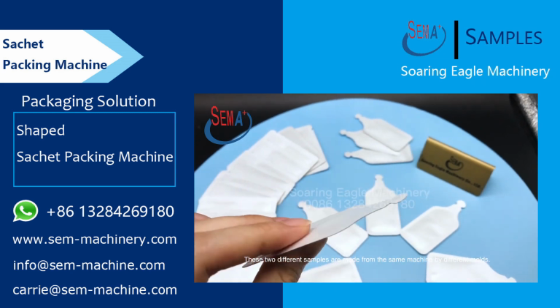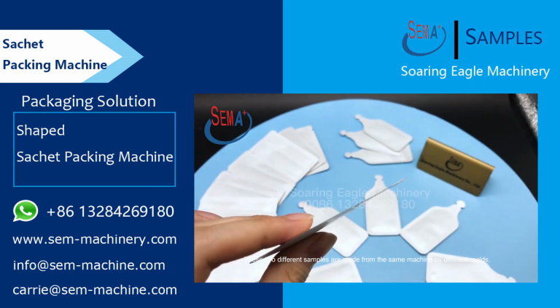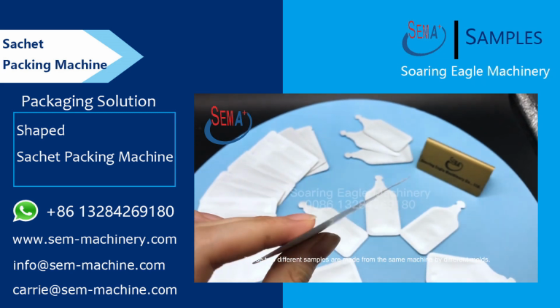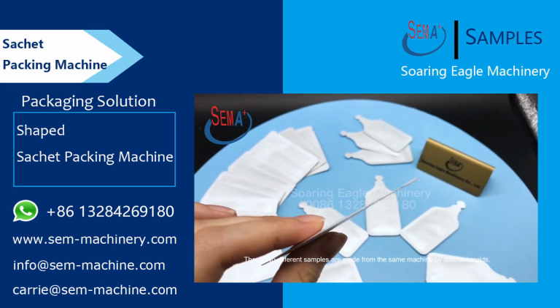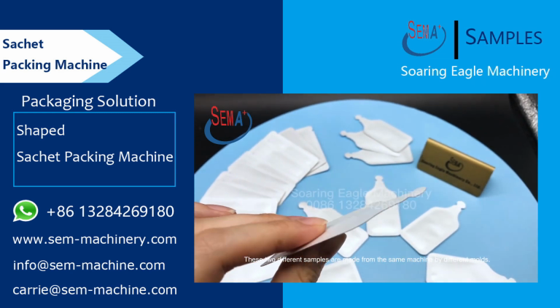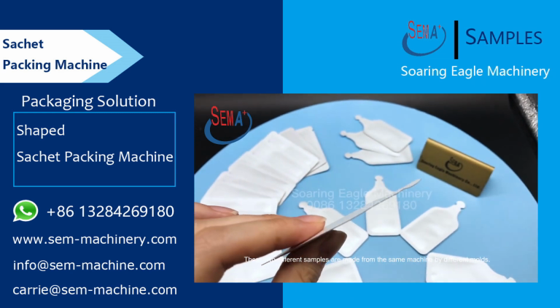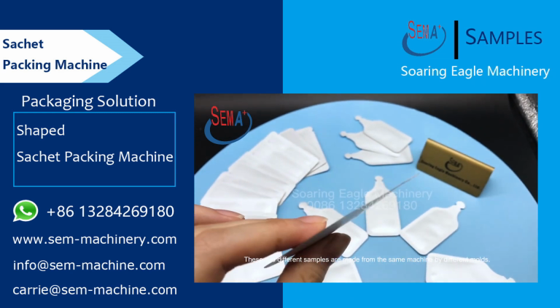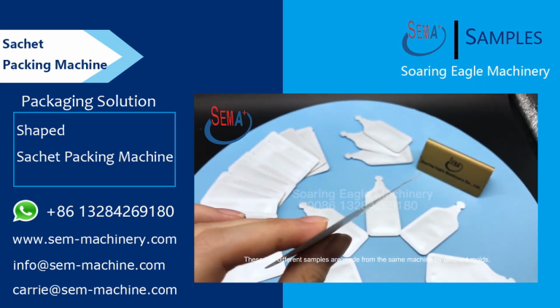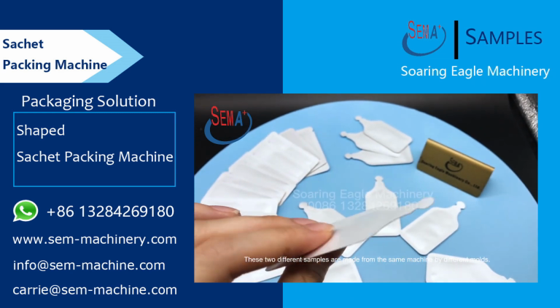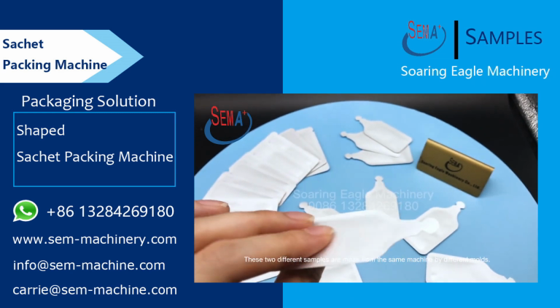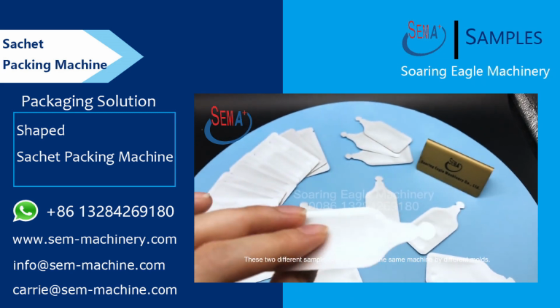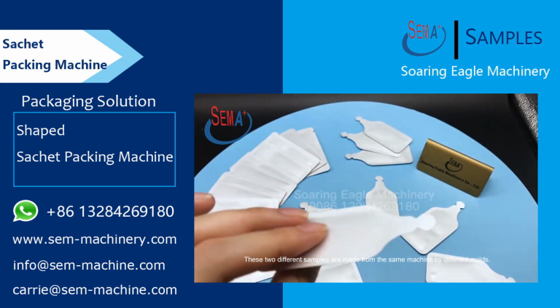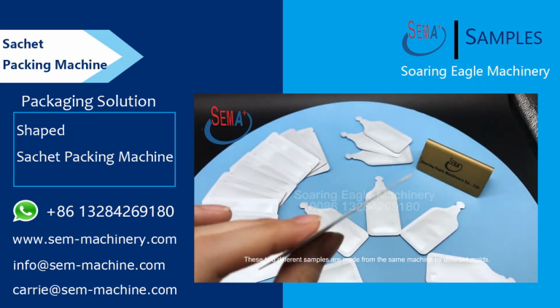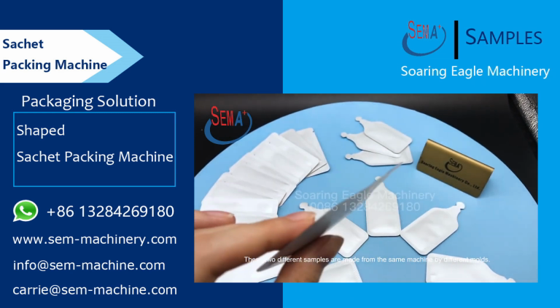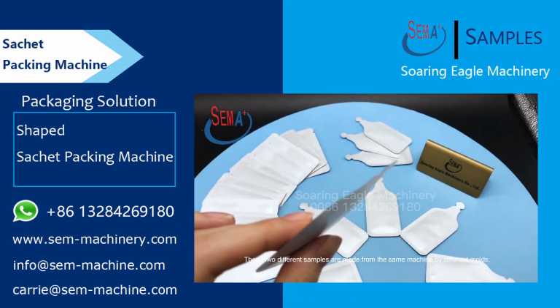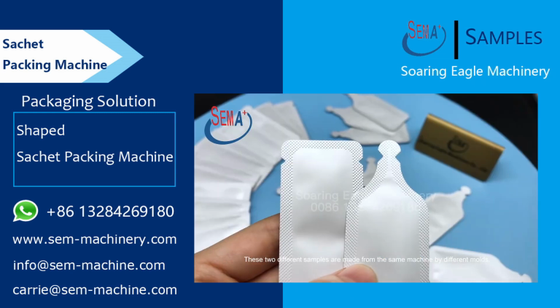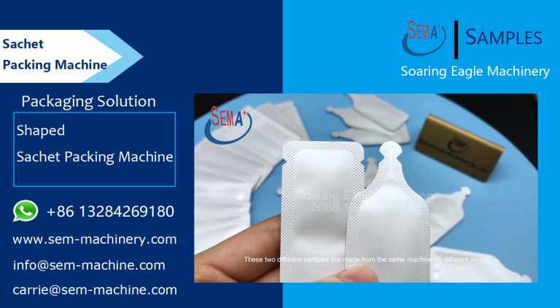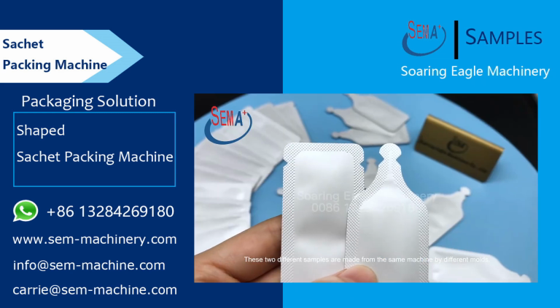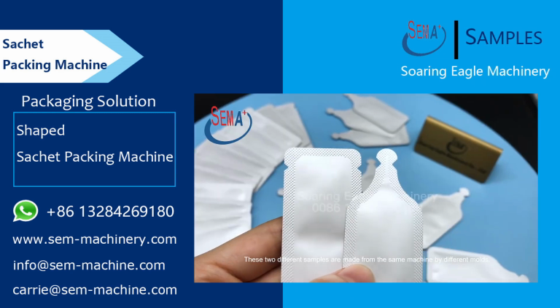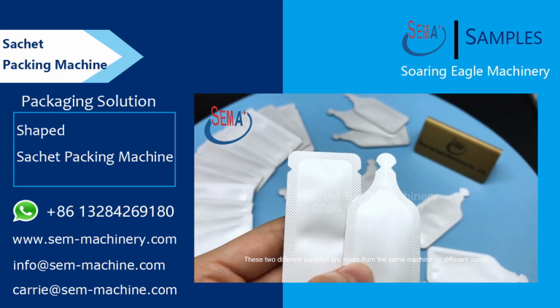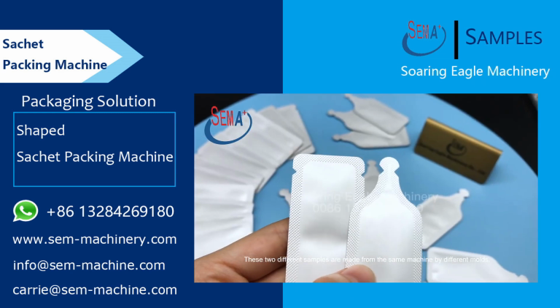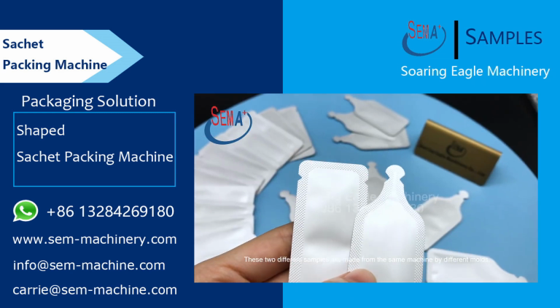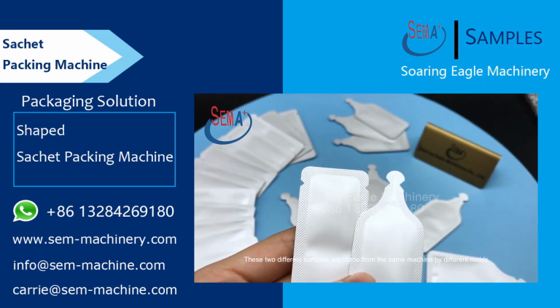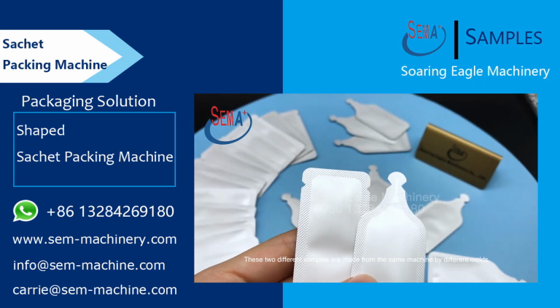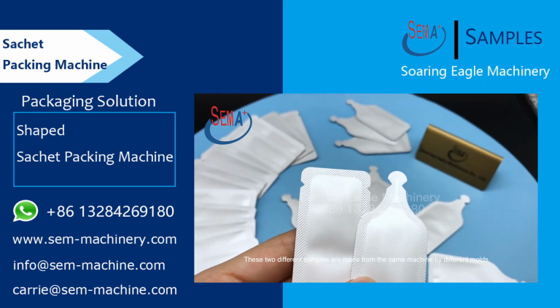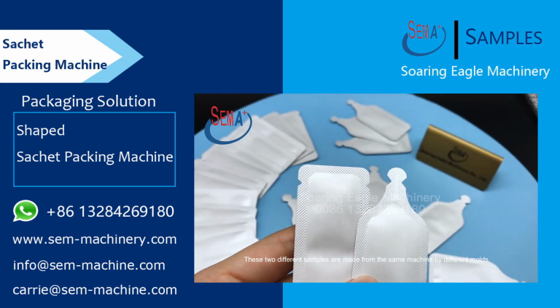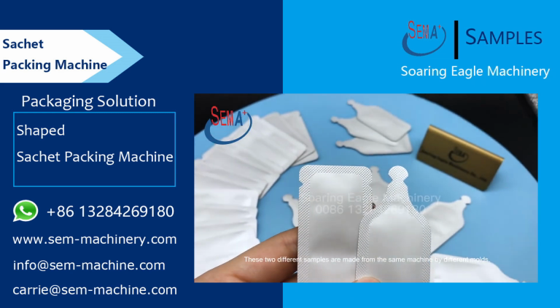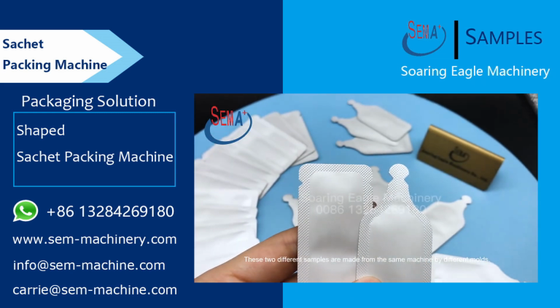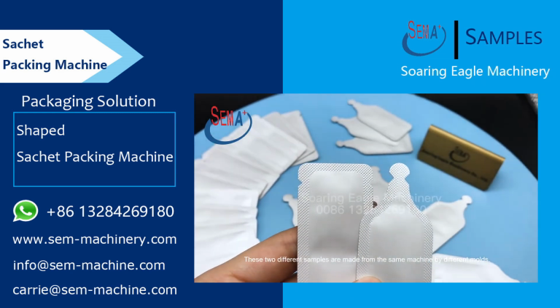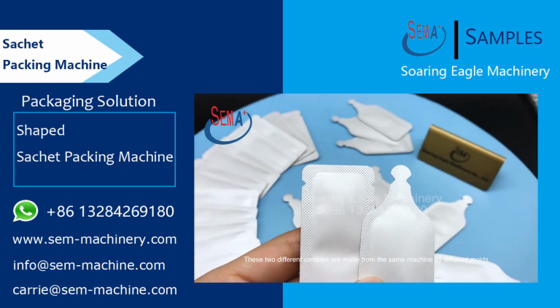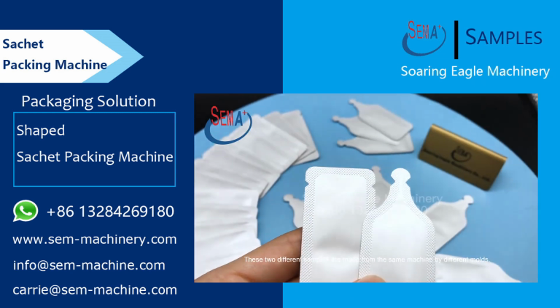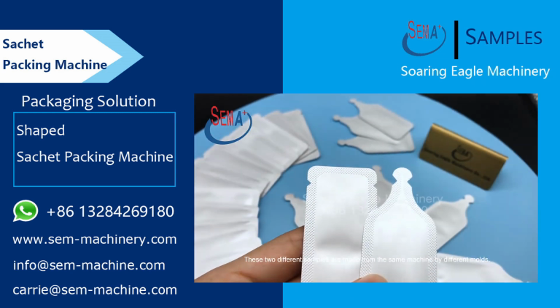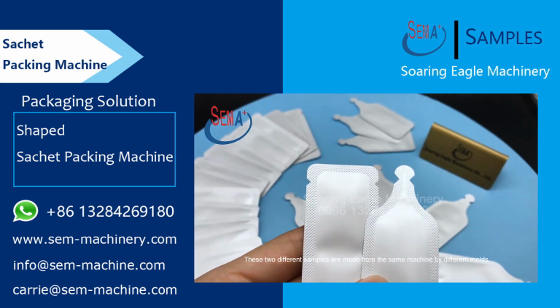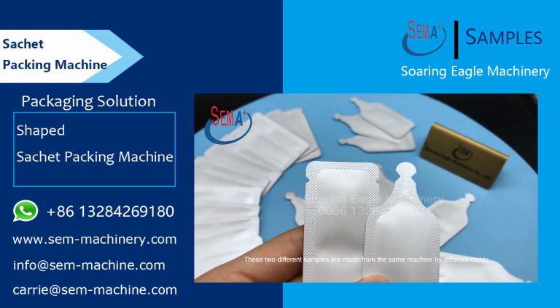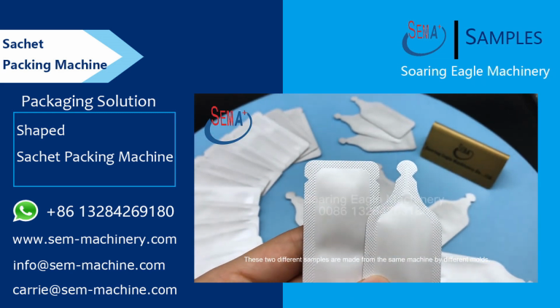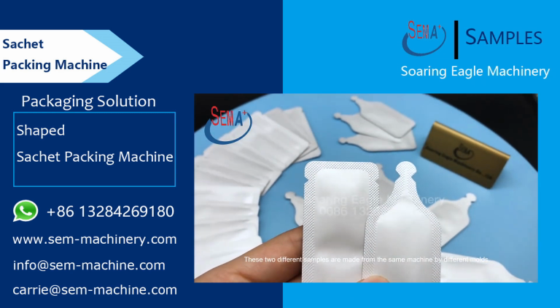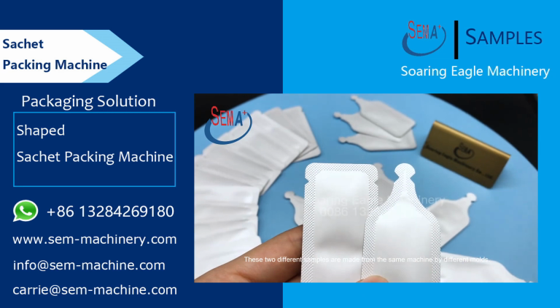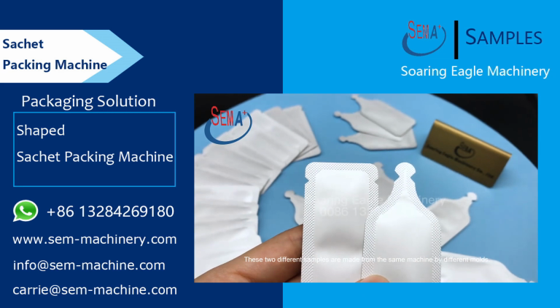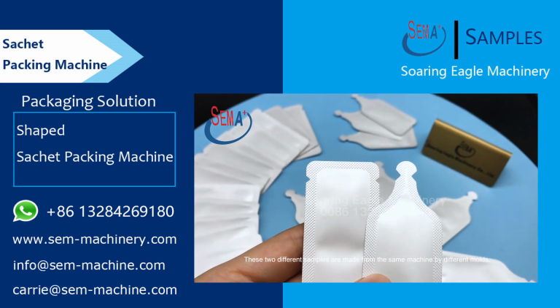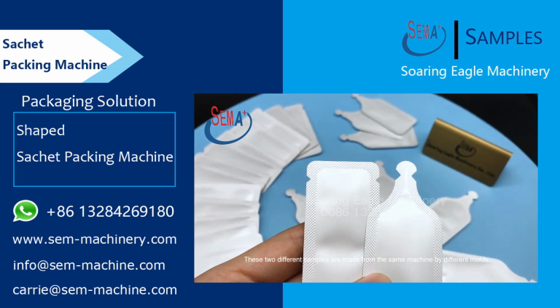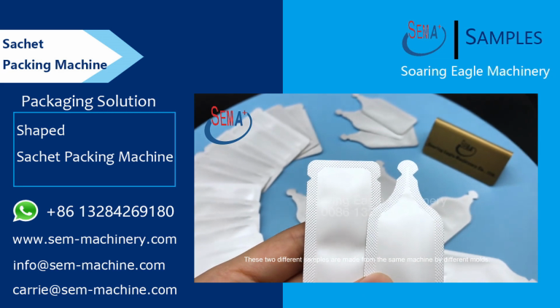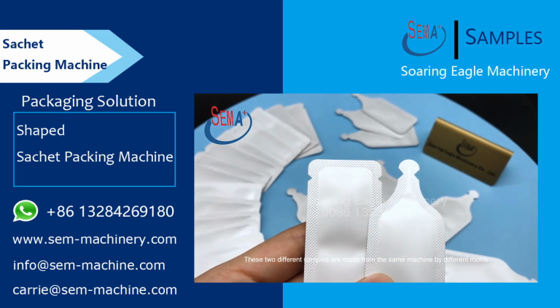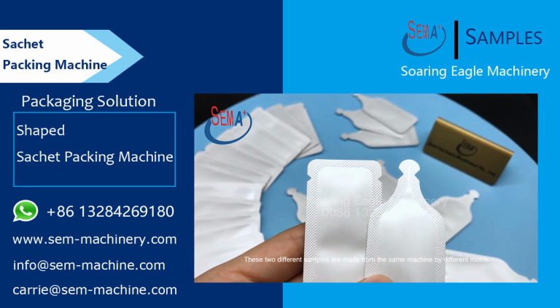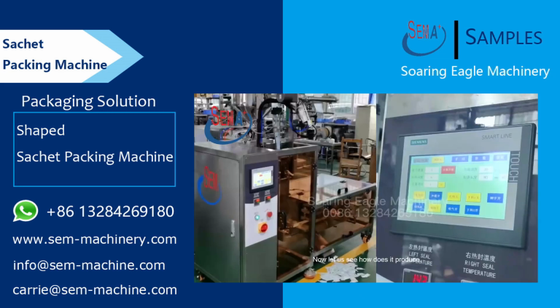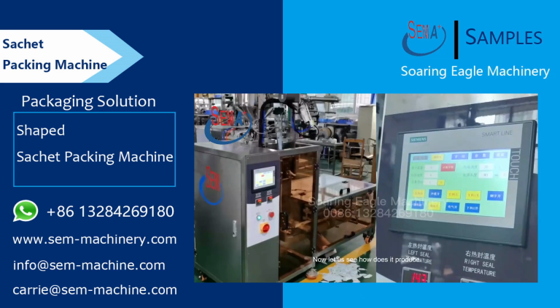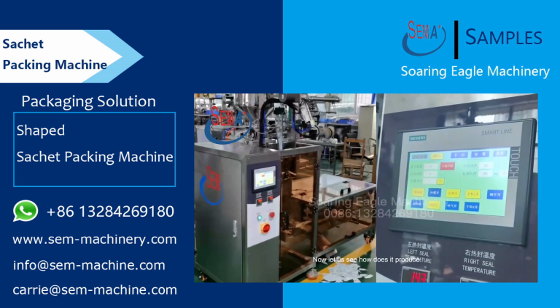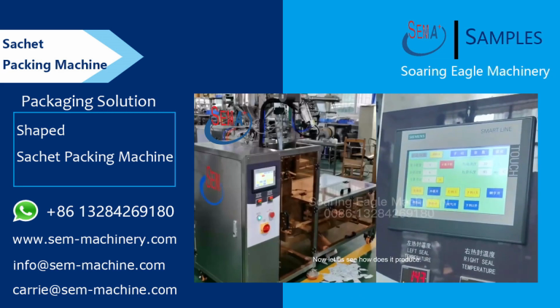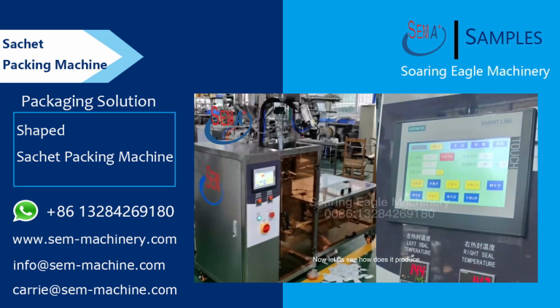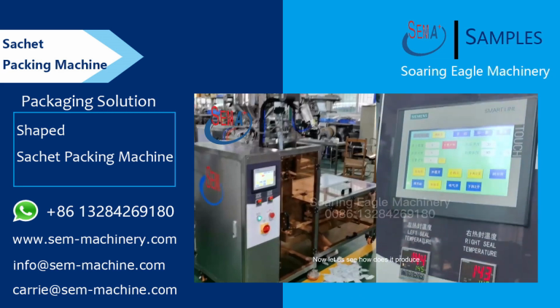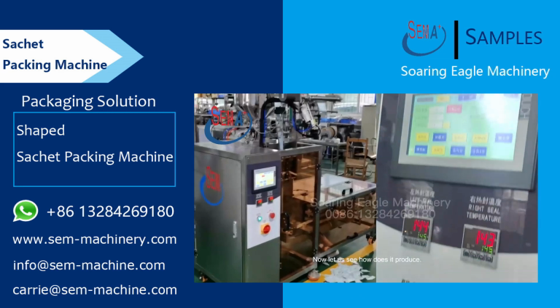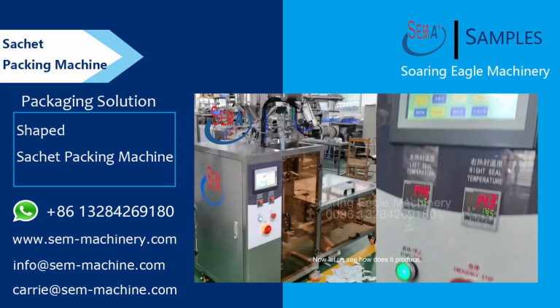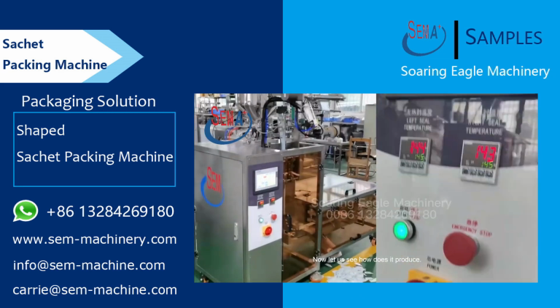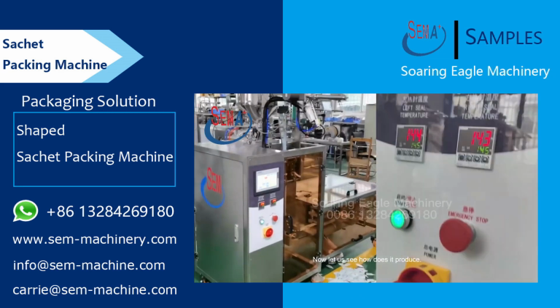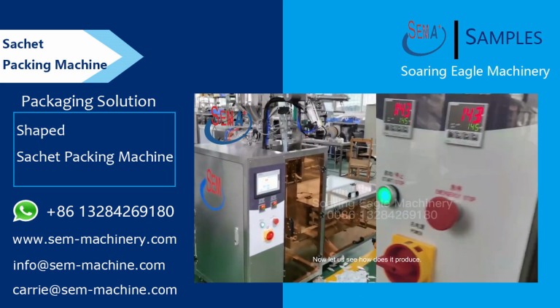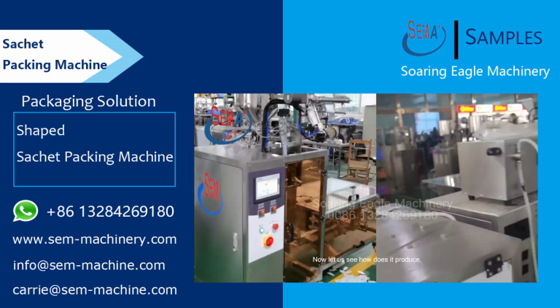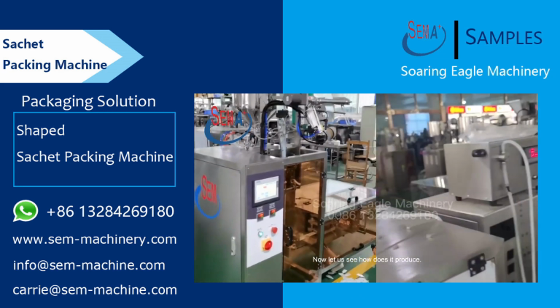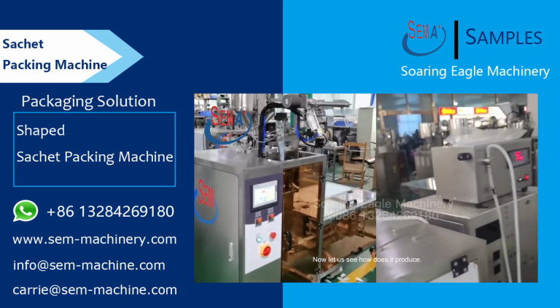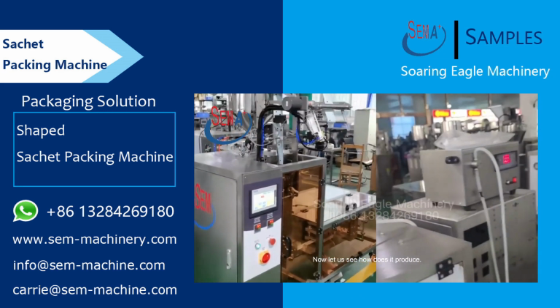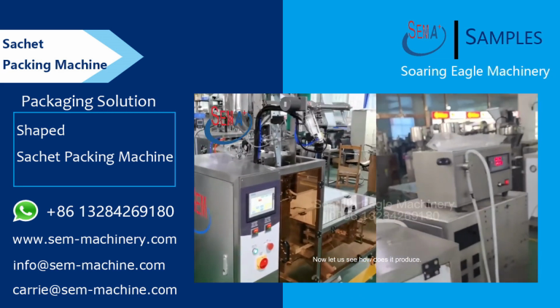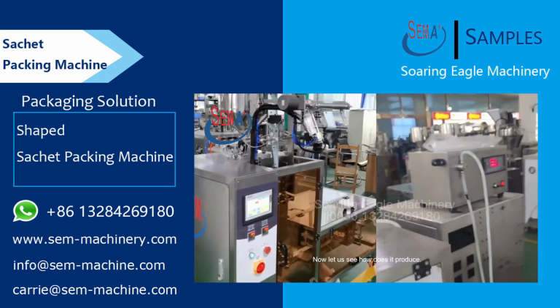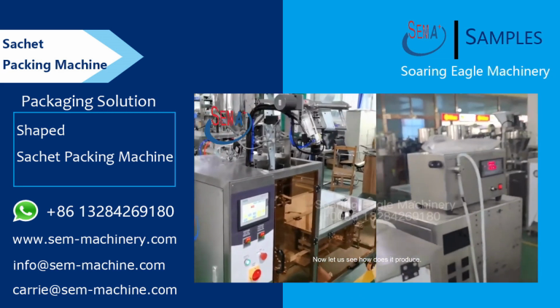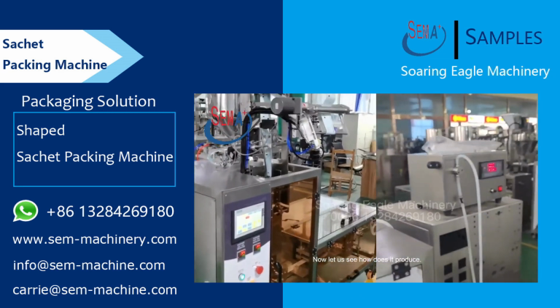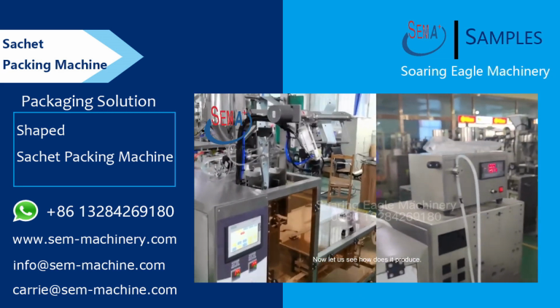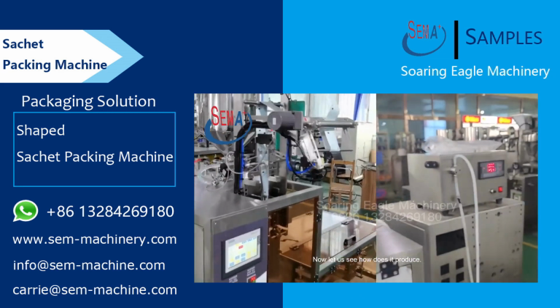These two different samples are made from the same machine by different molds. Now let us see how it produces.